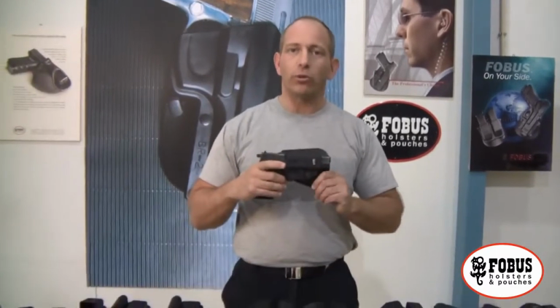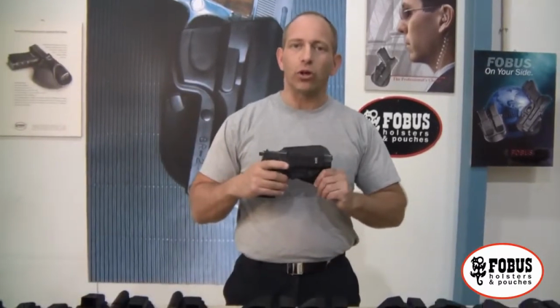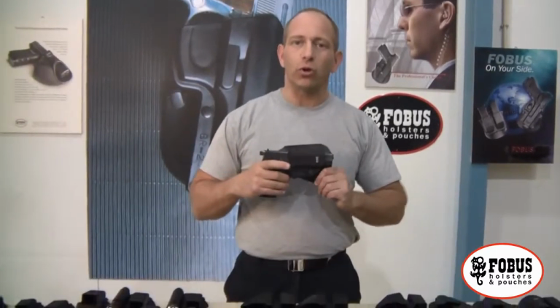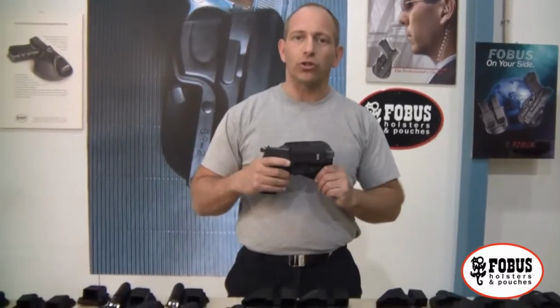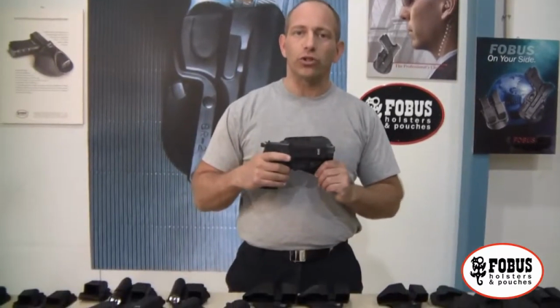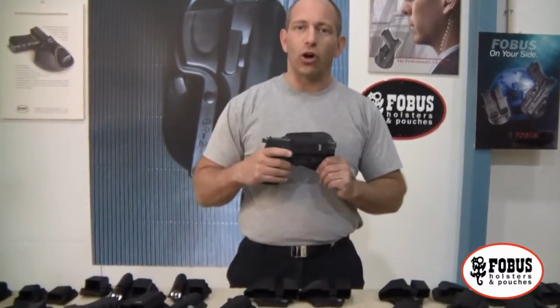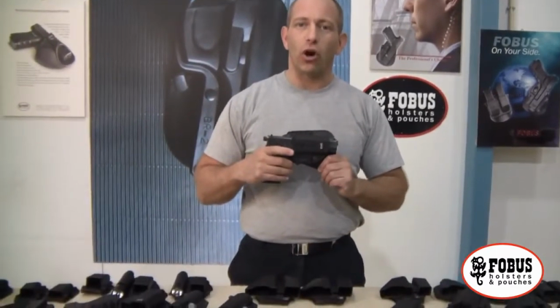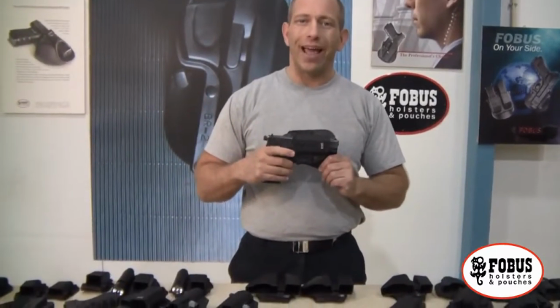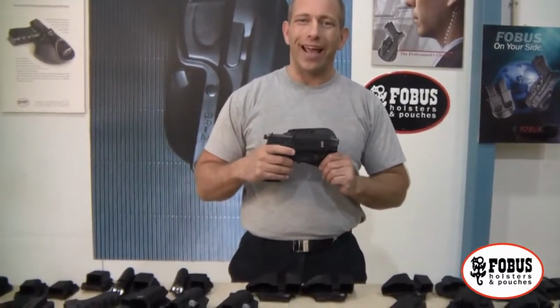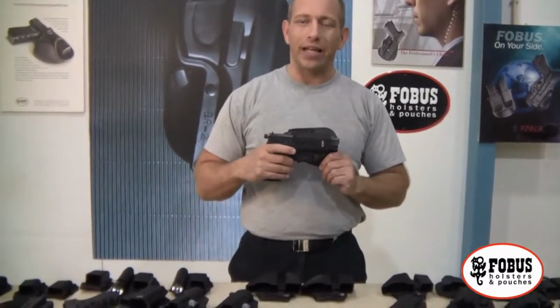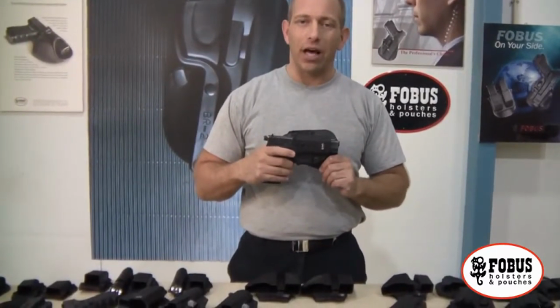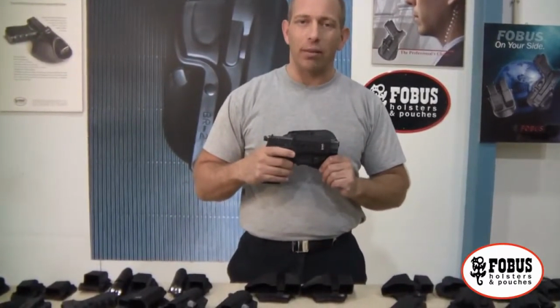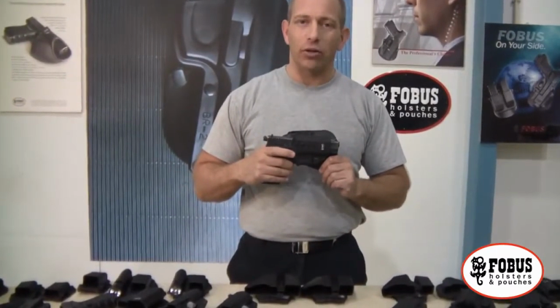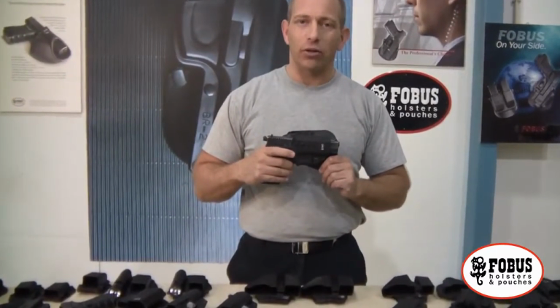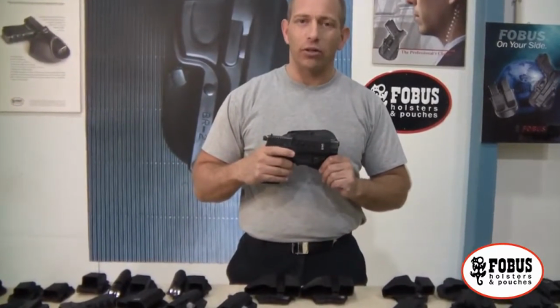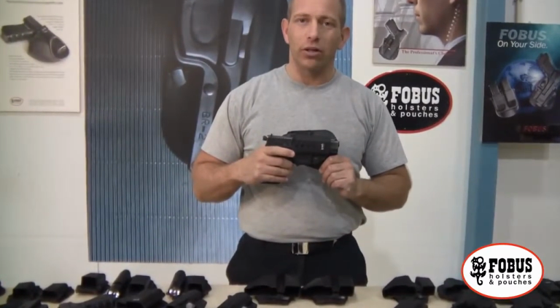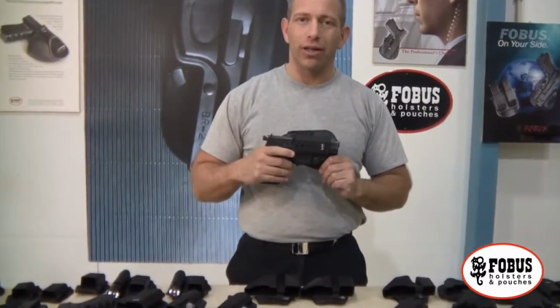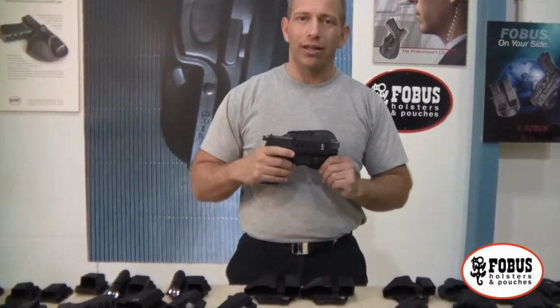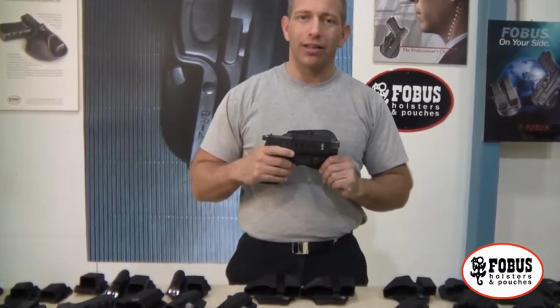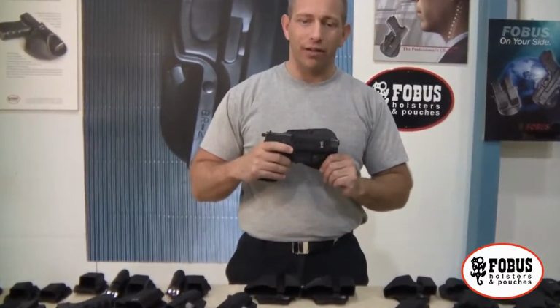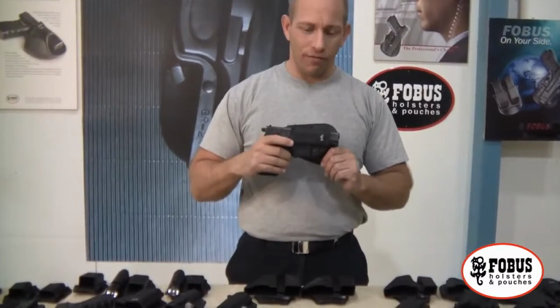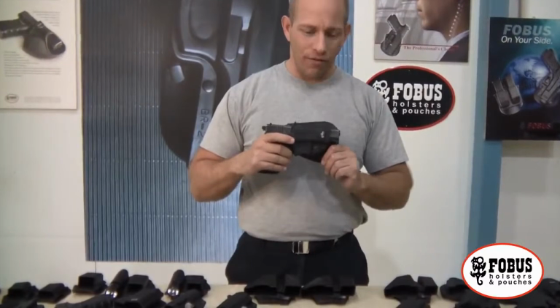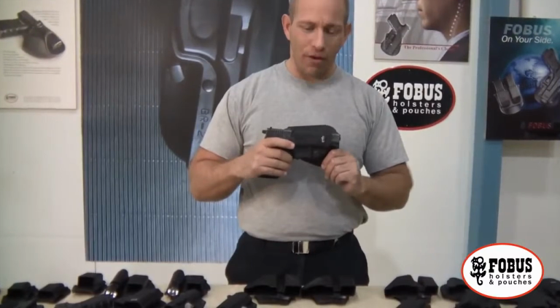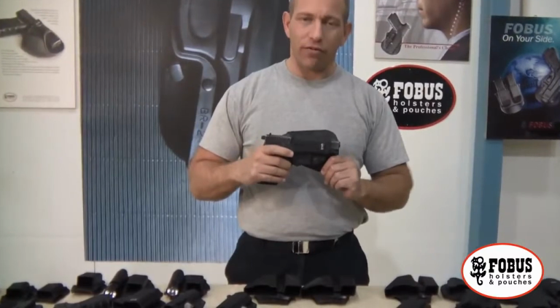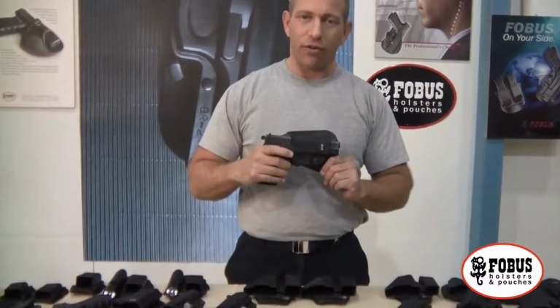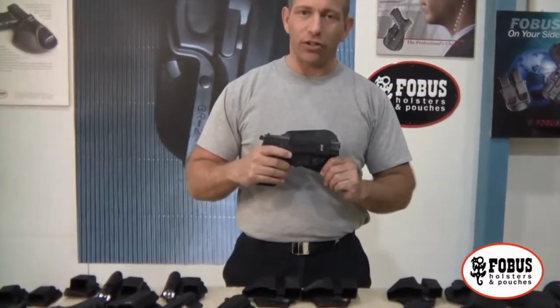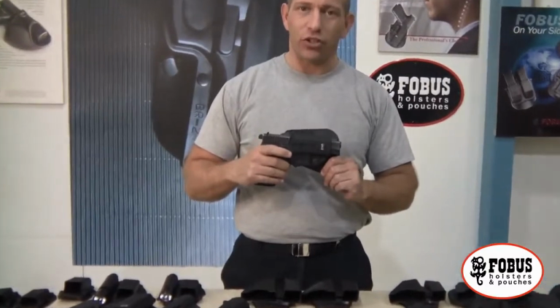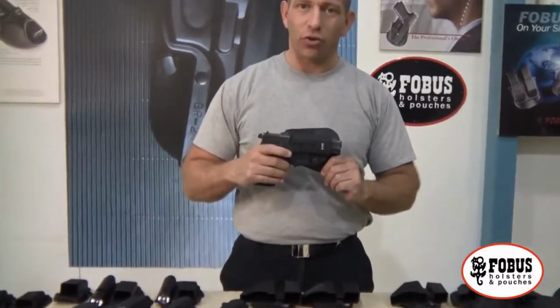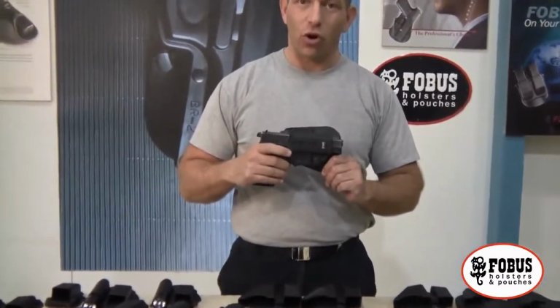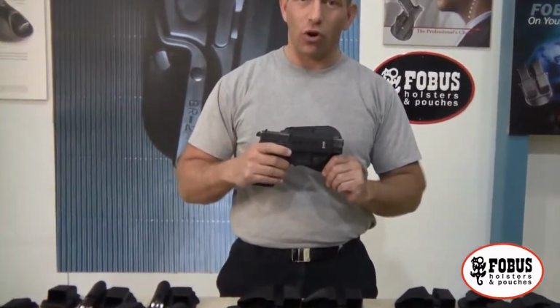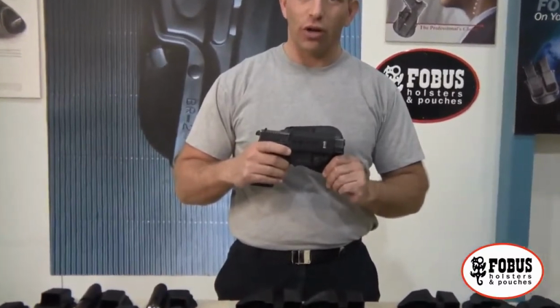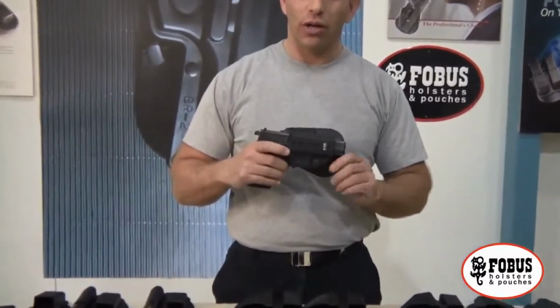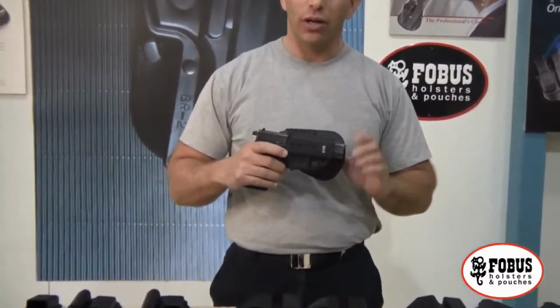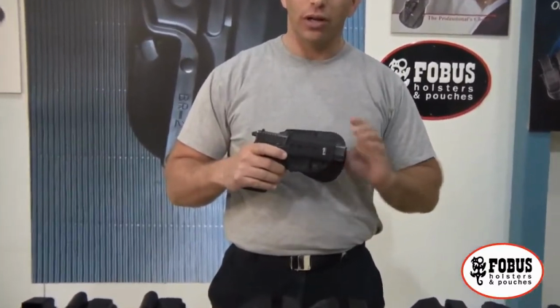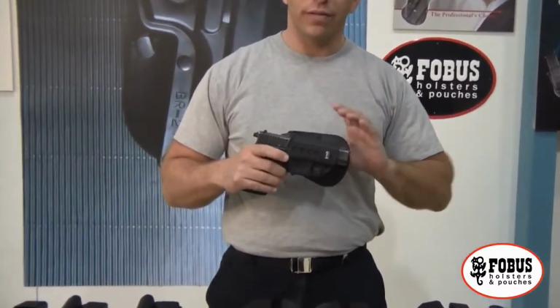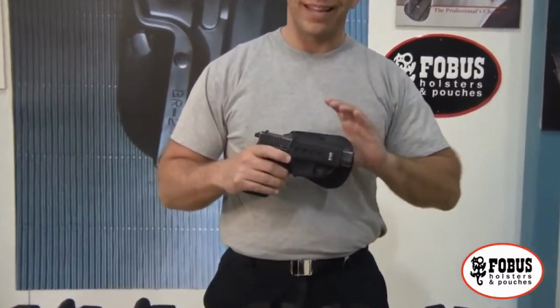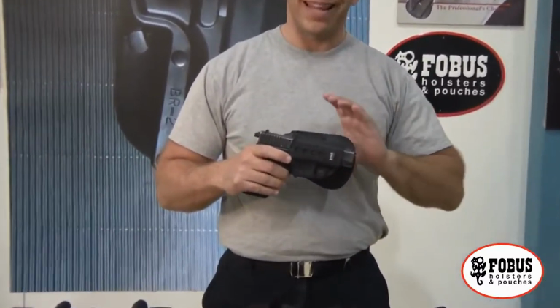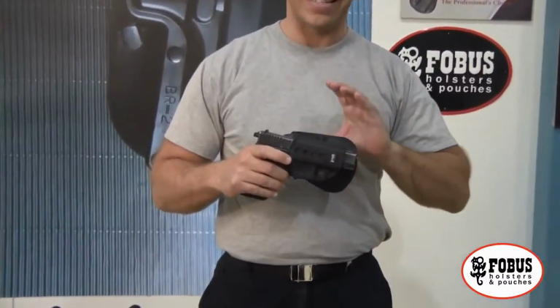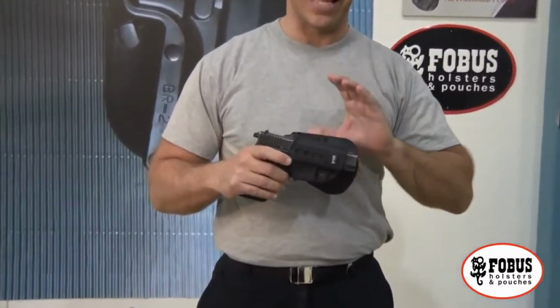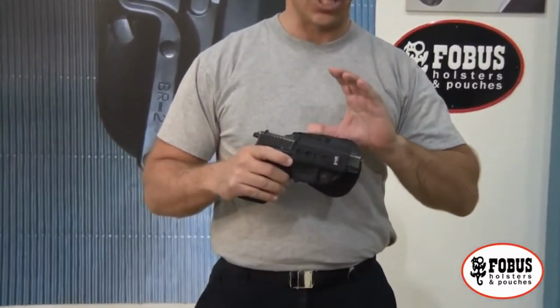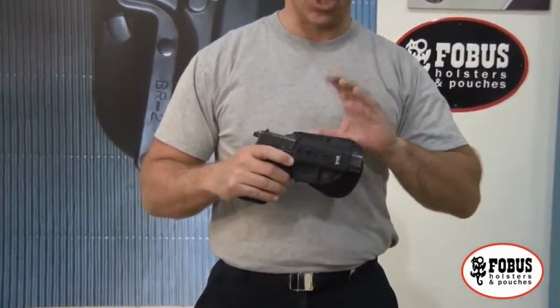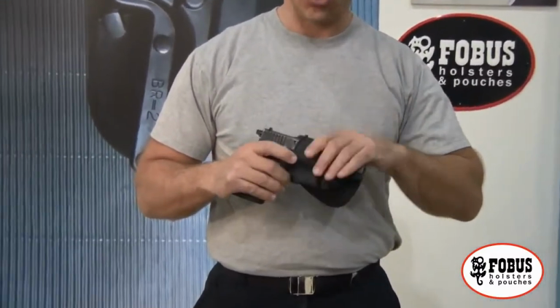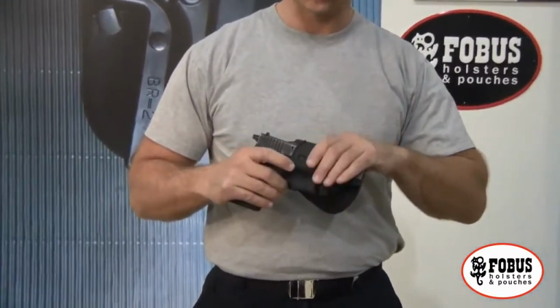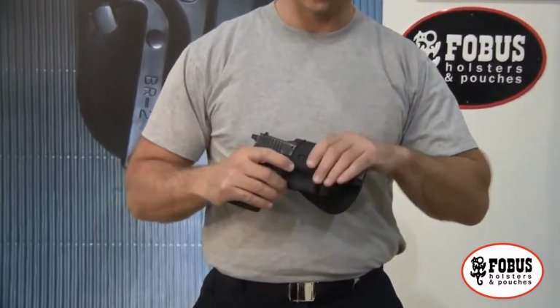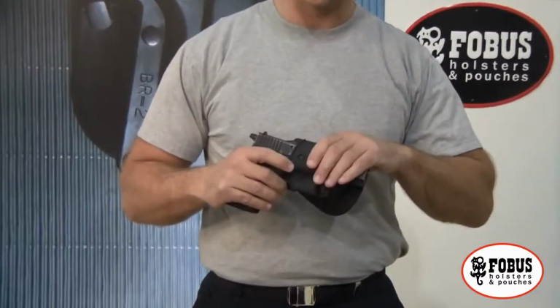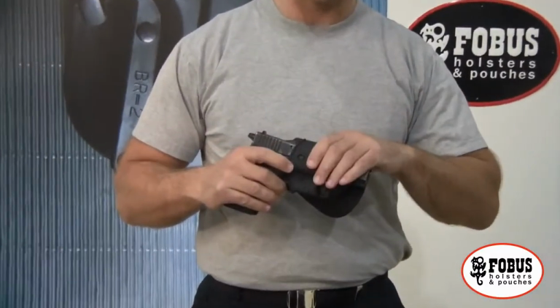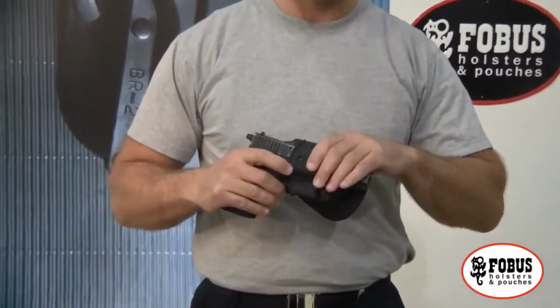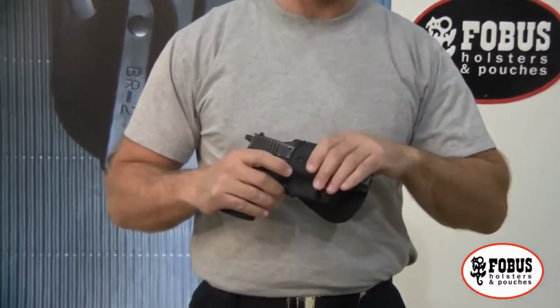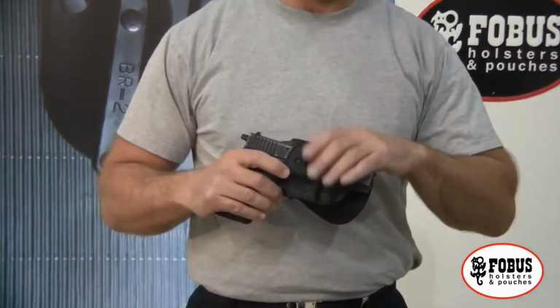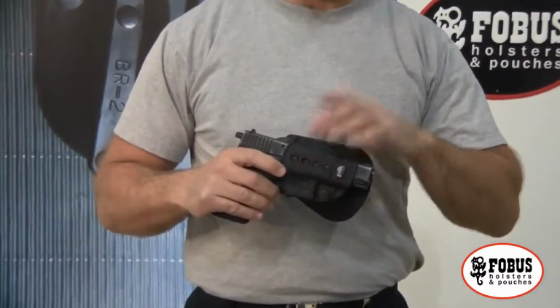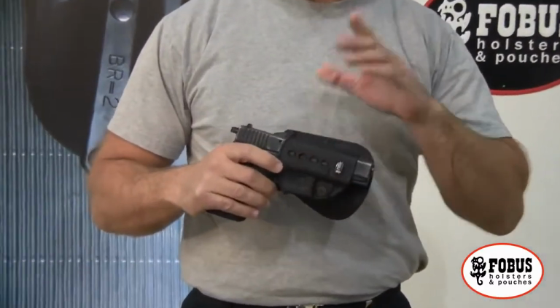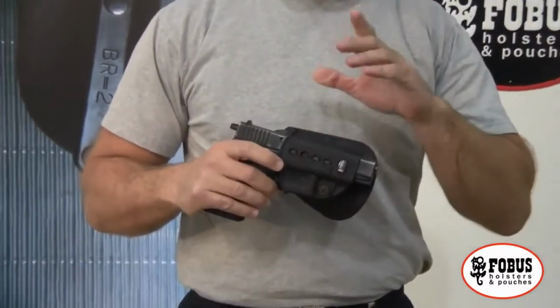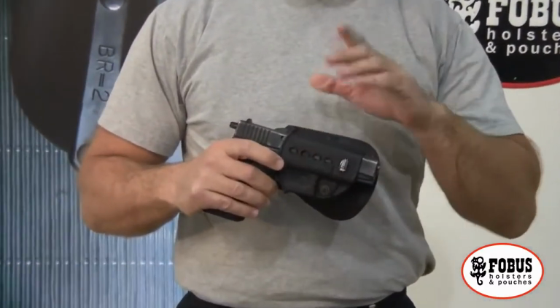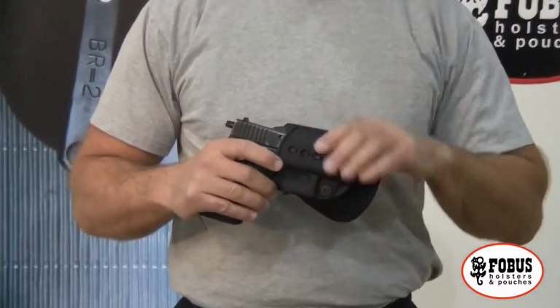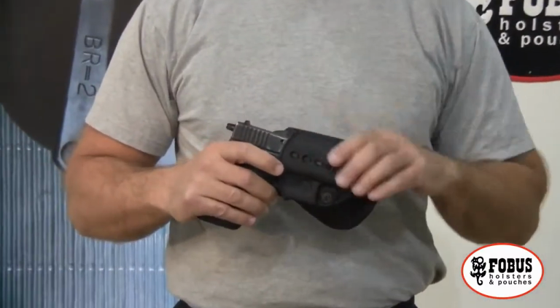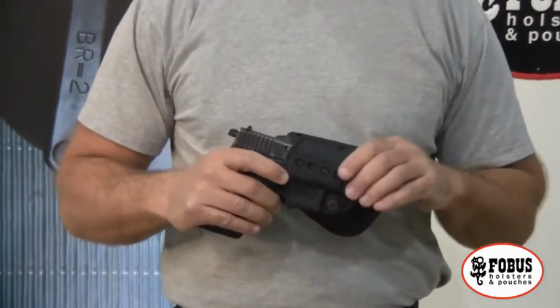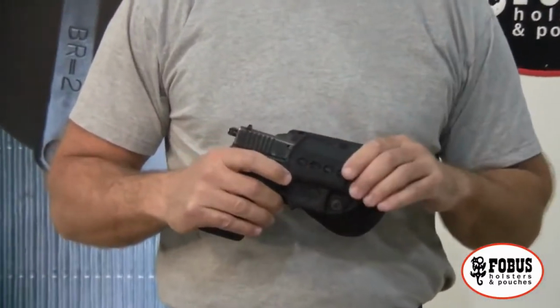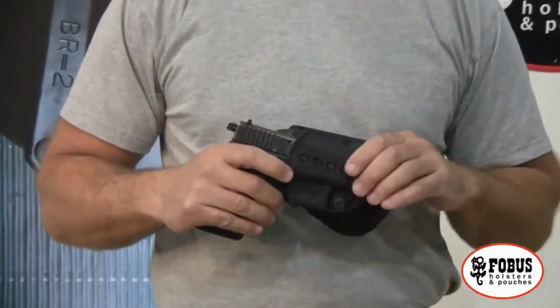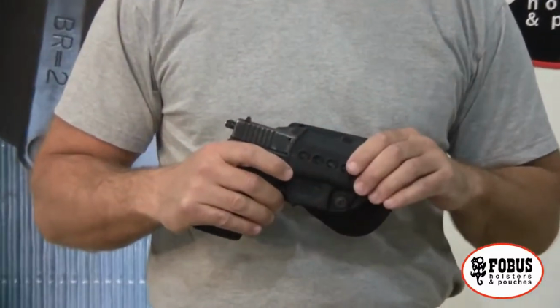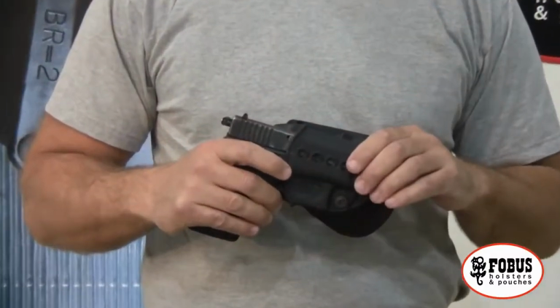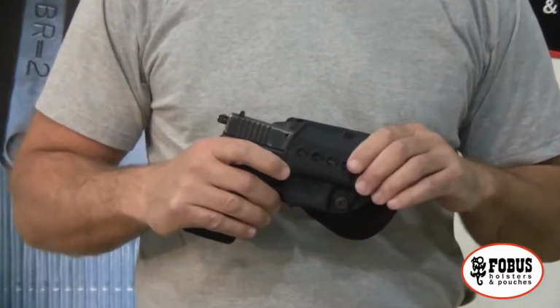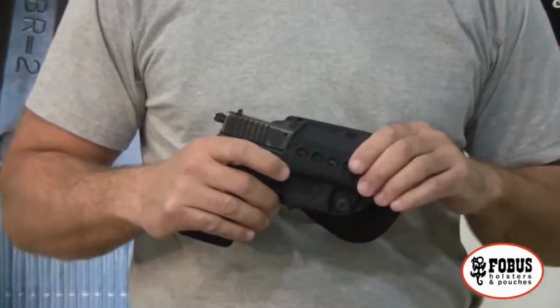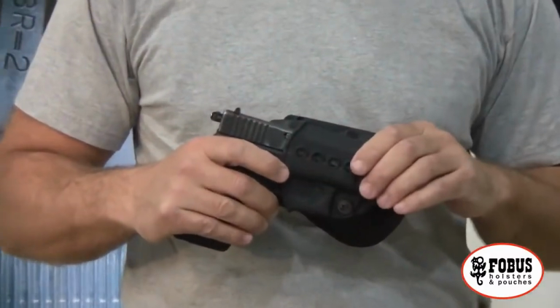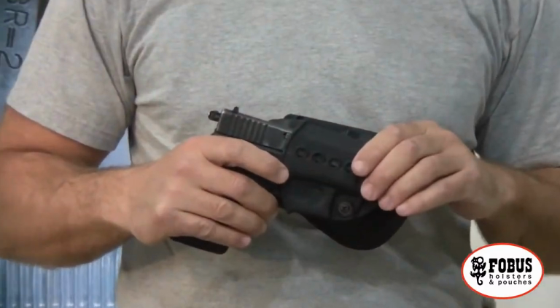Phobos holsters are economical, they're very very strong, they last a long long time, and they even come with a lifetime warranty.